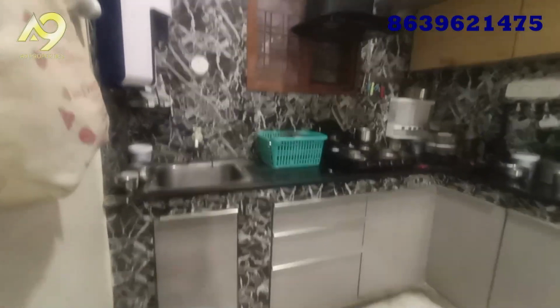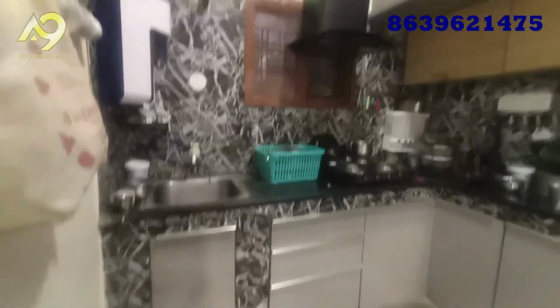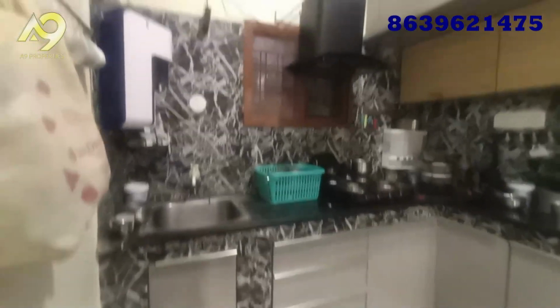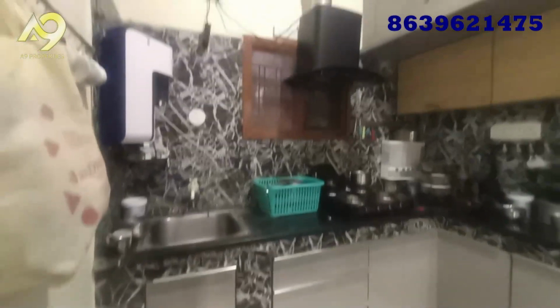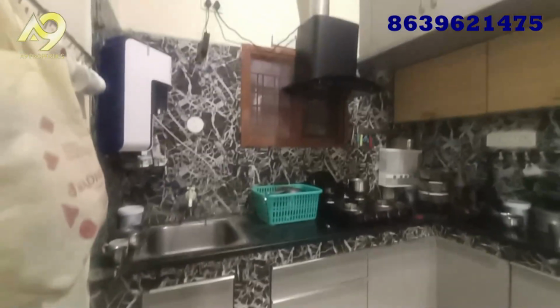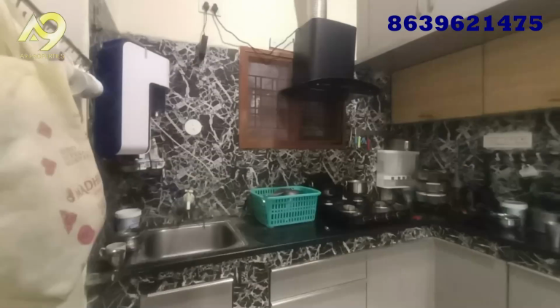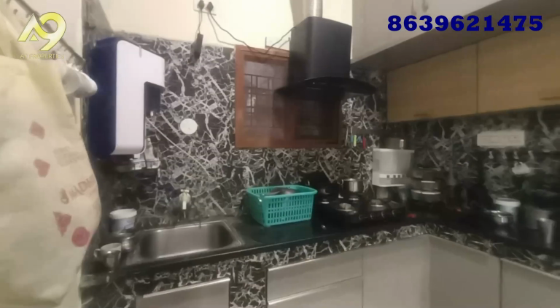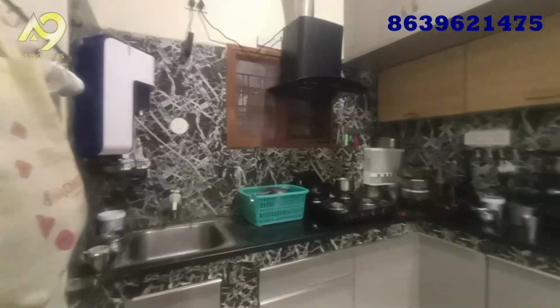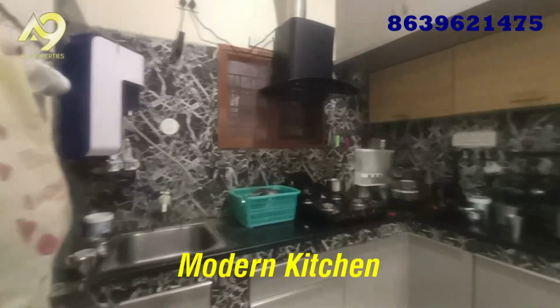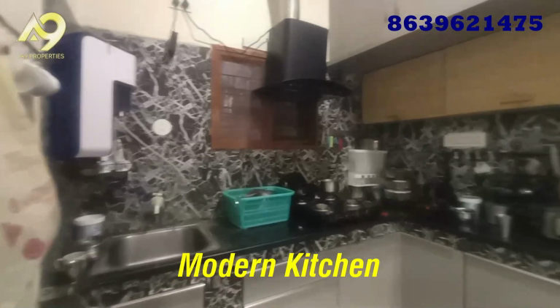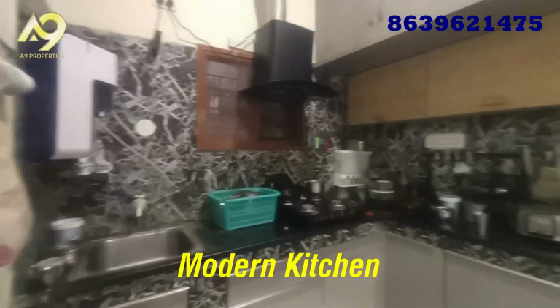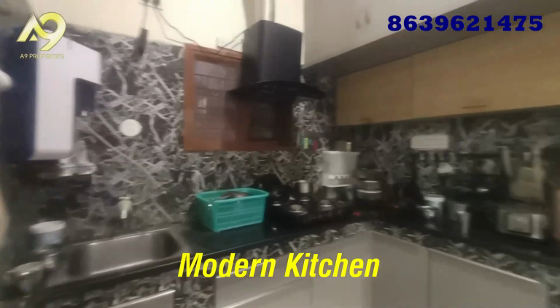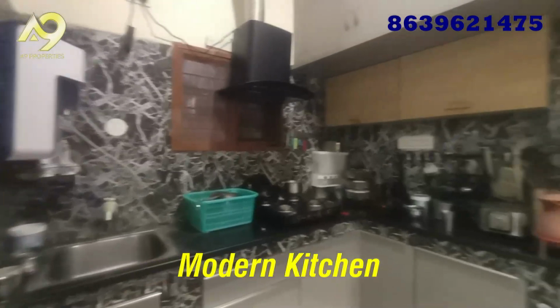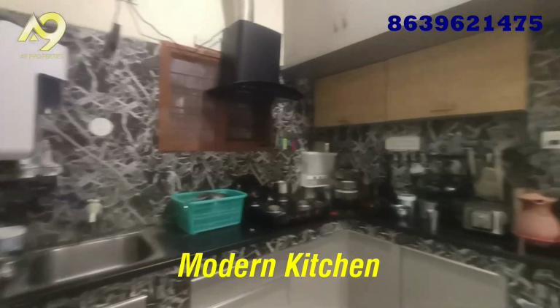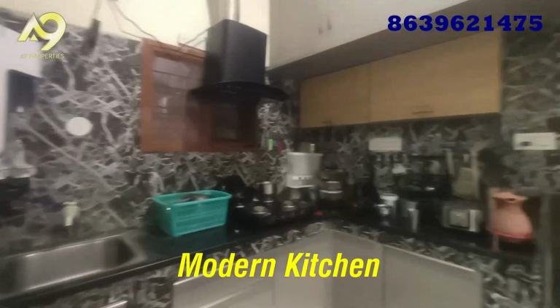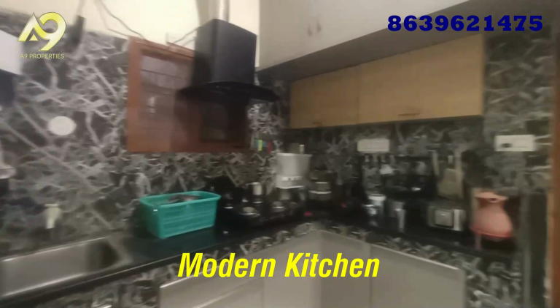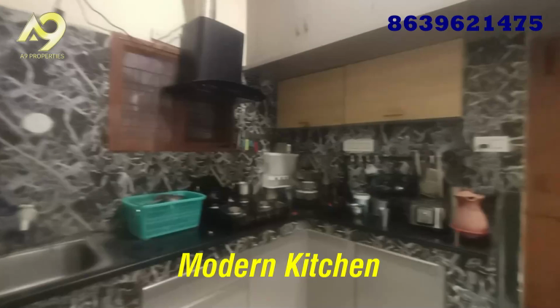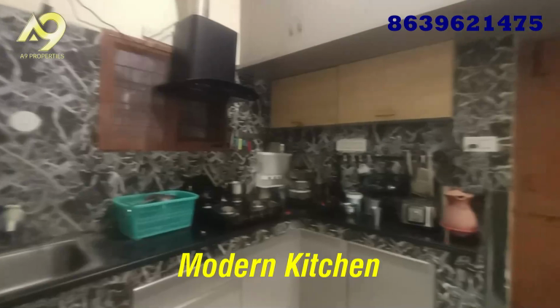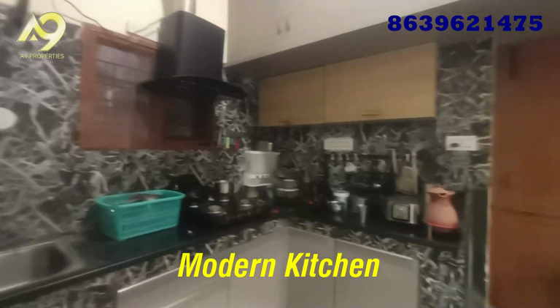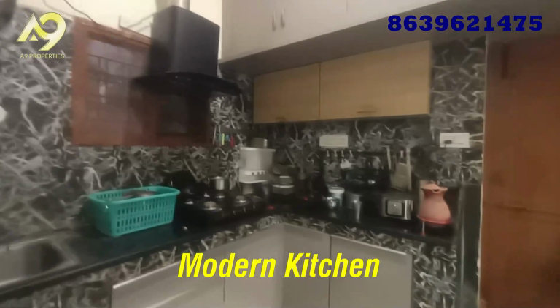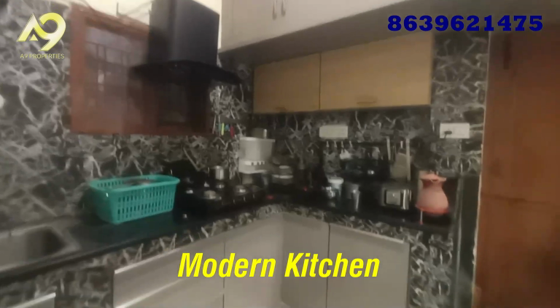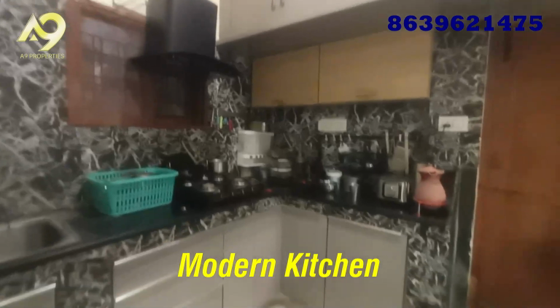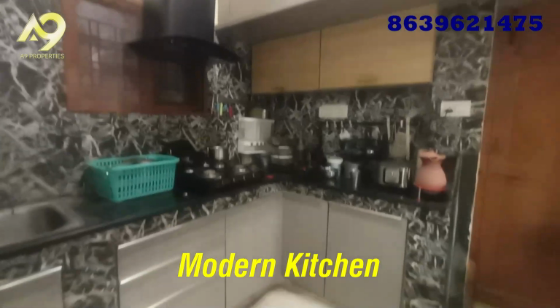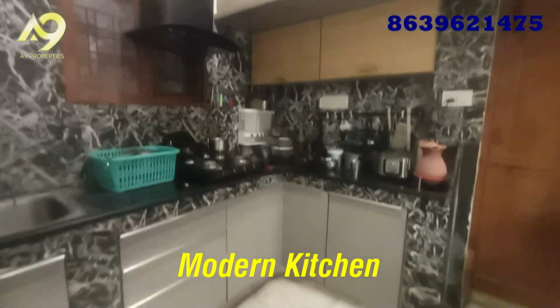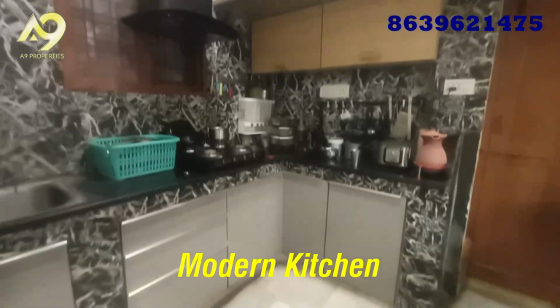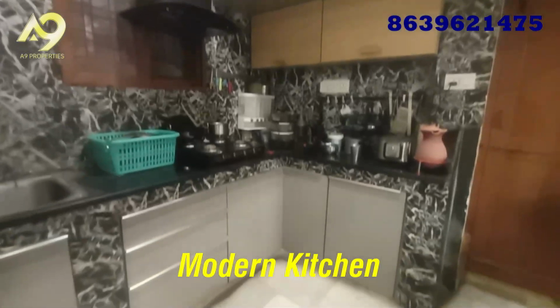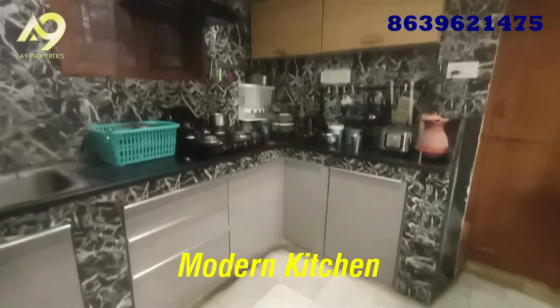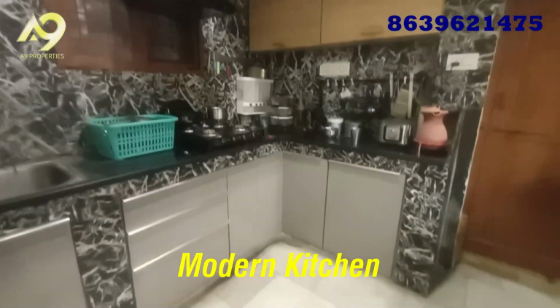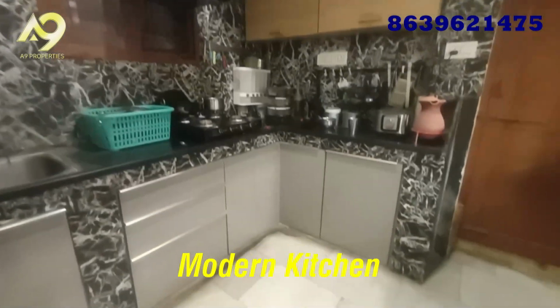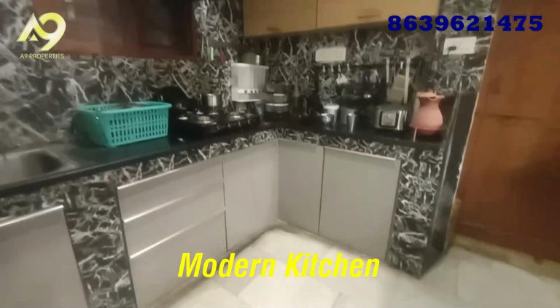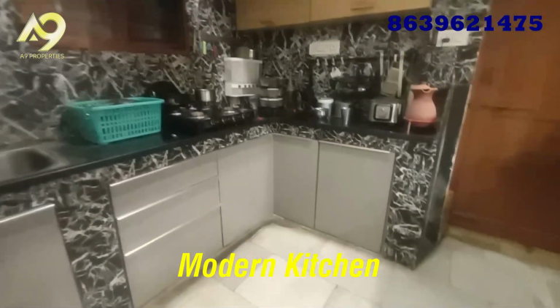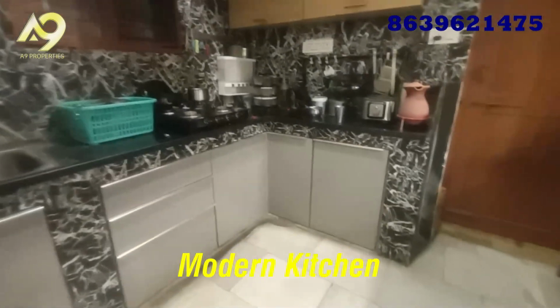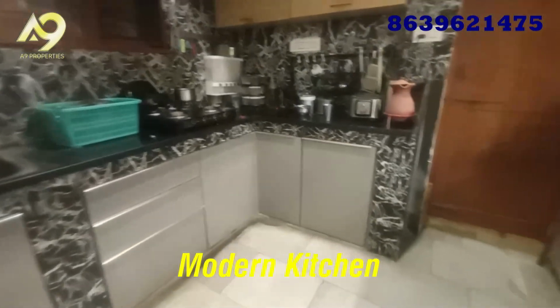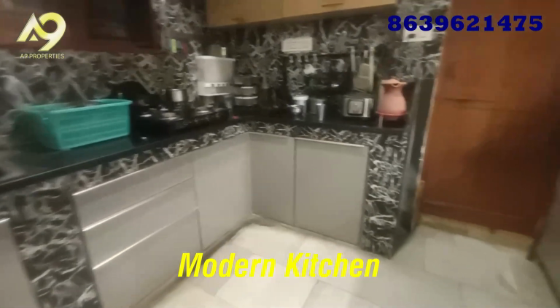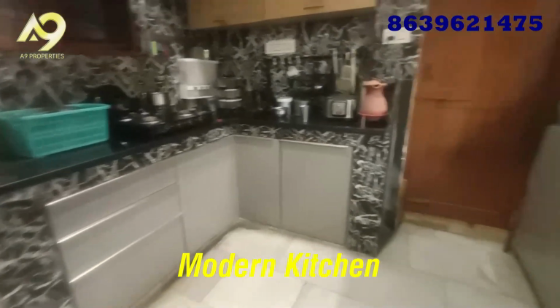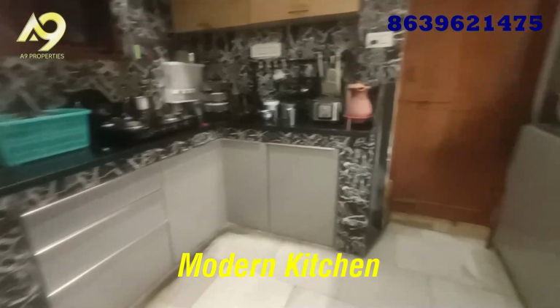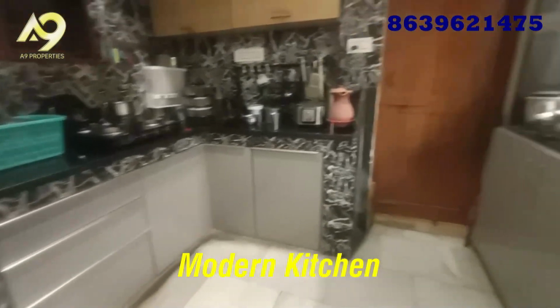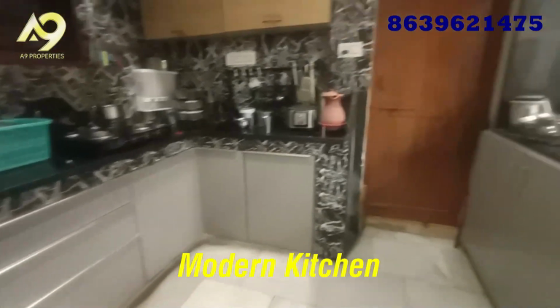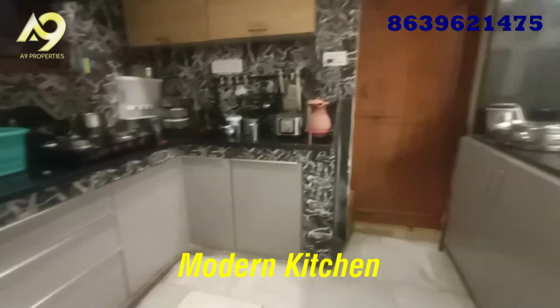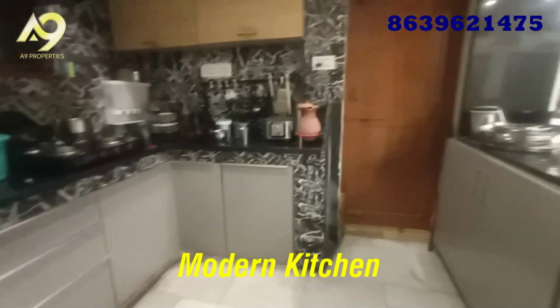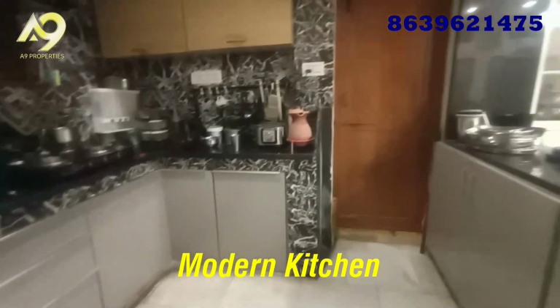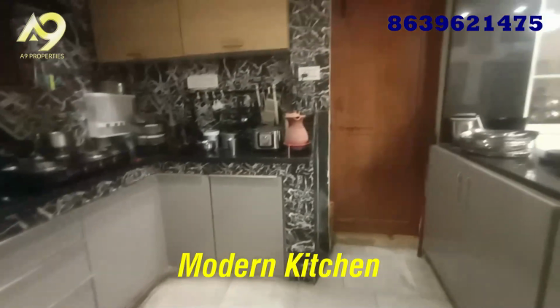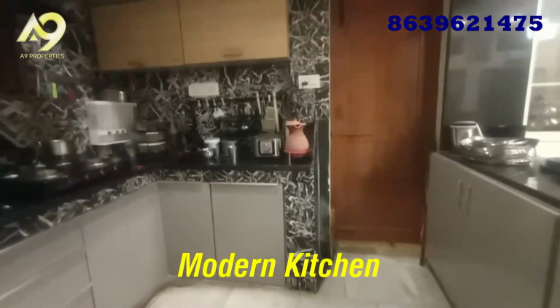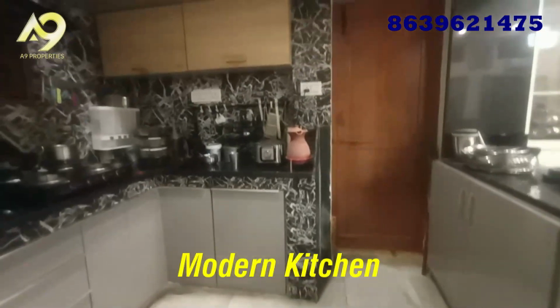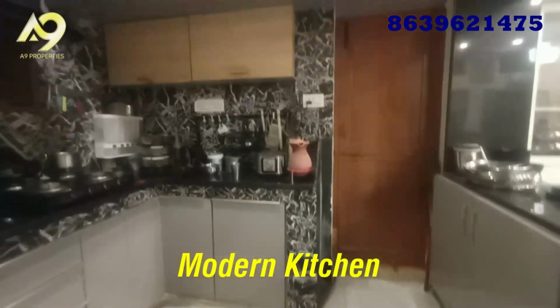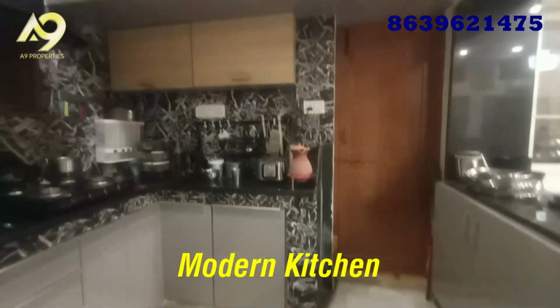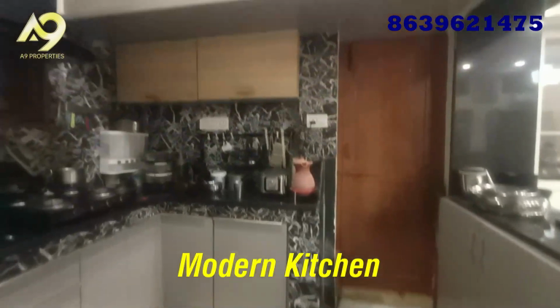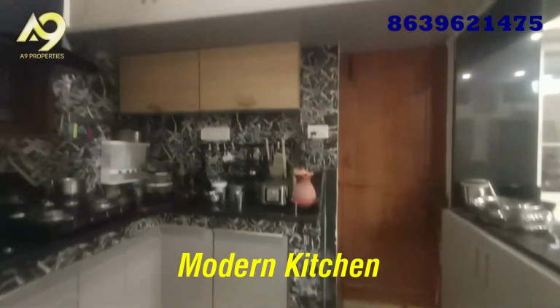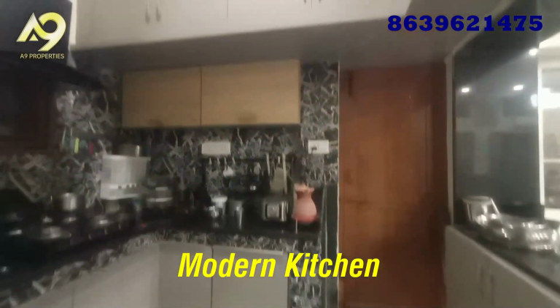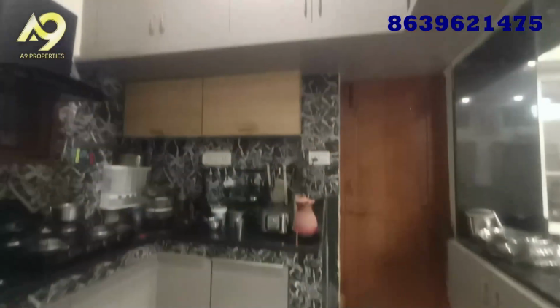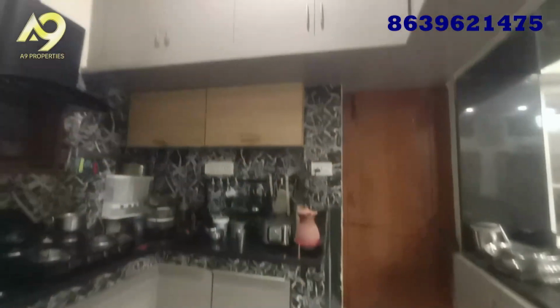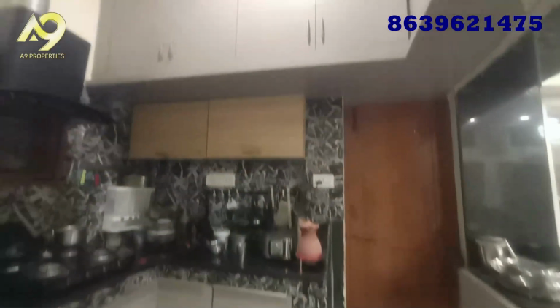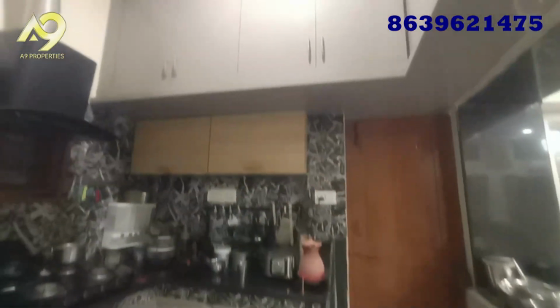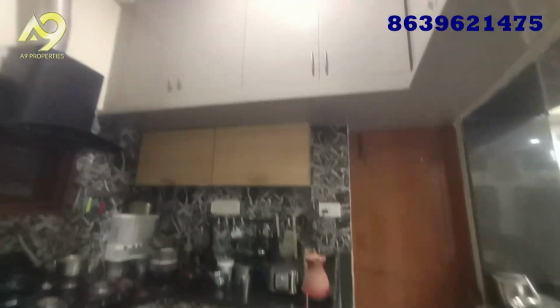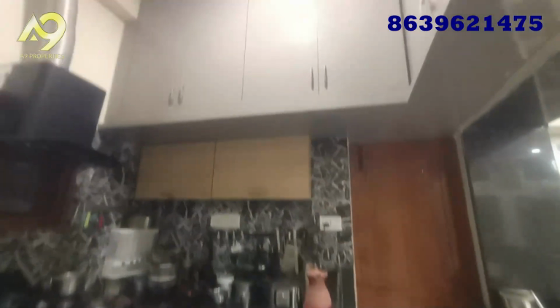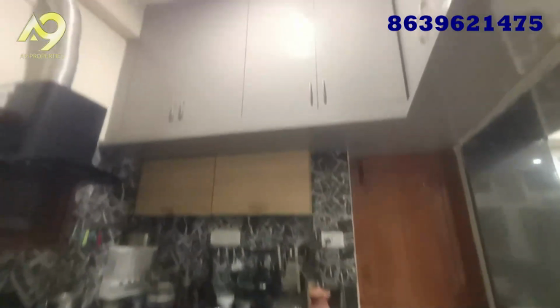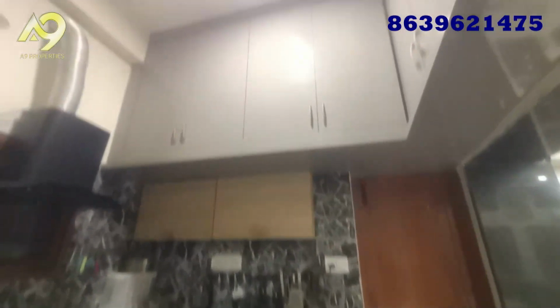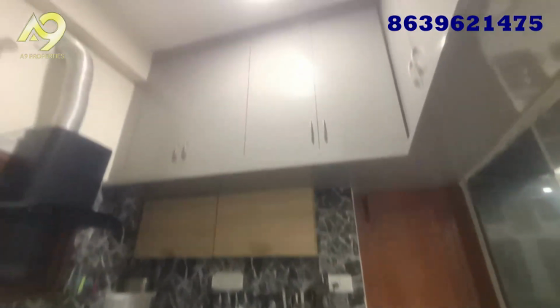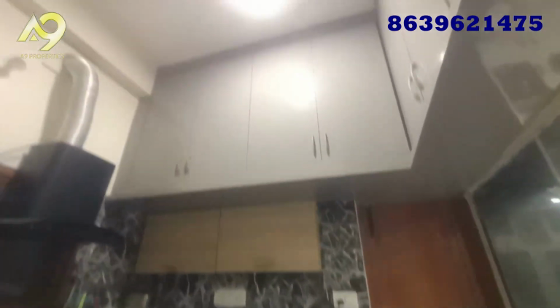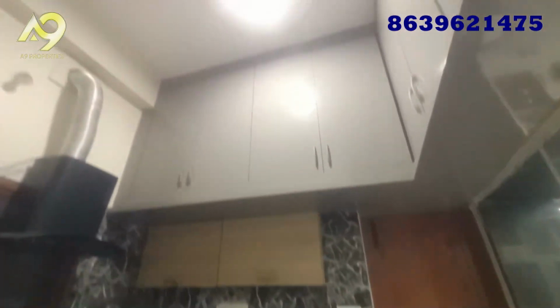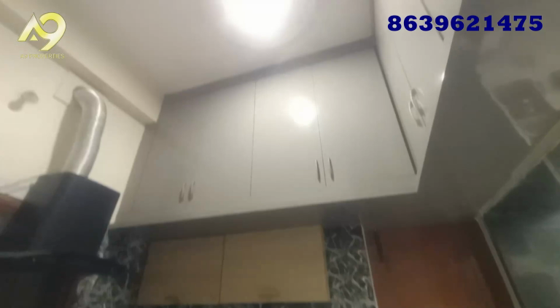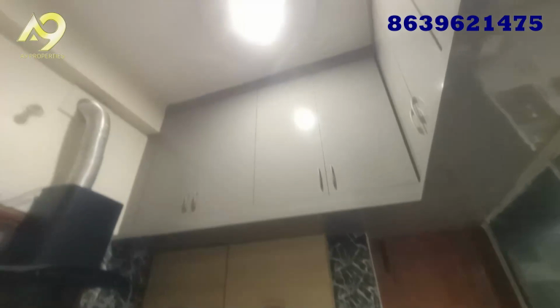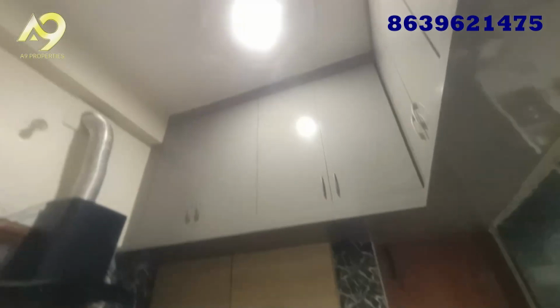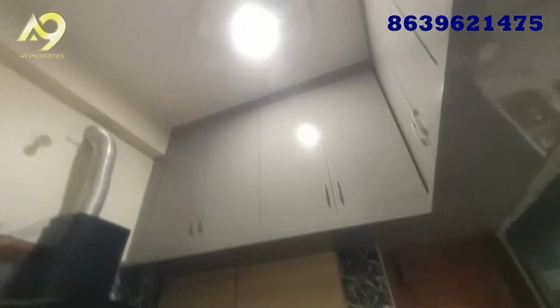We have a covered kitchen. We have a full cupboard. We have a washer.